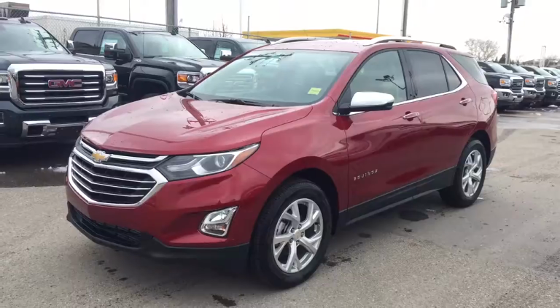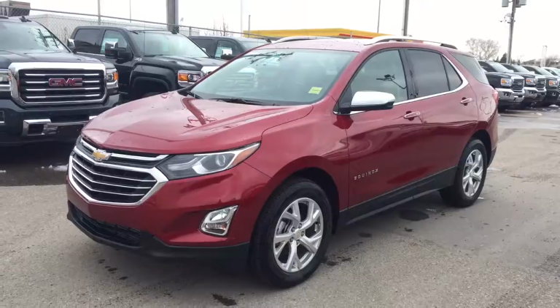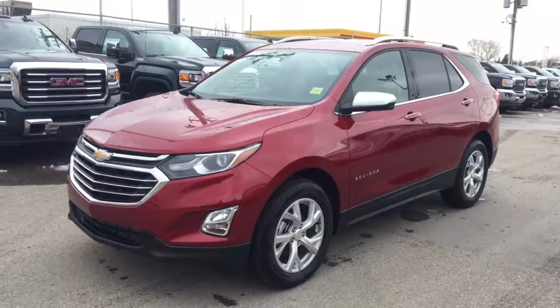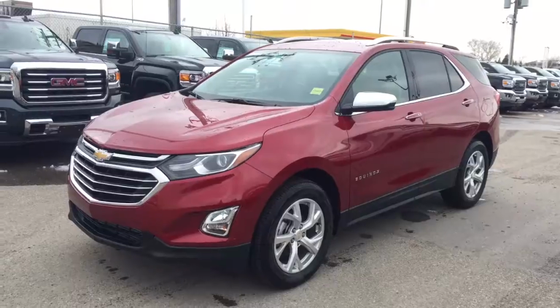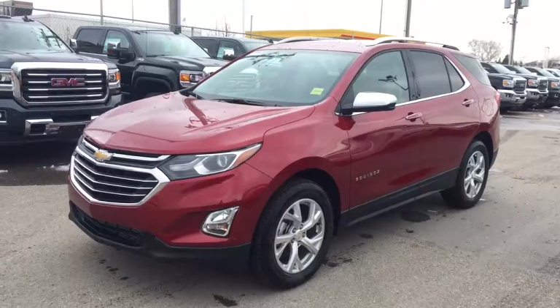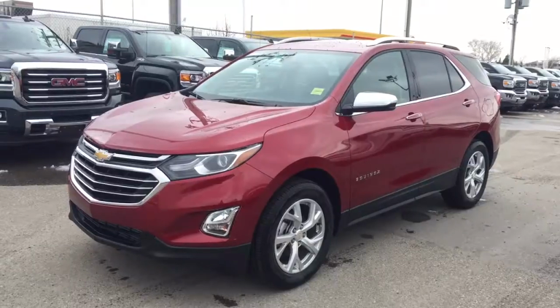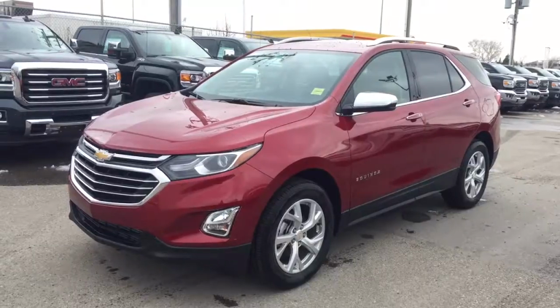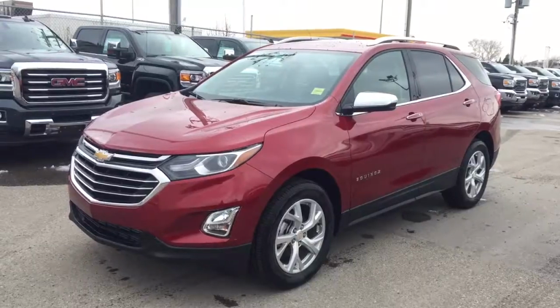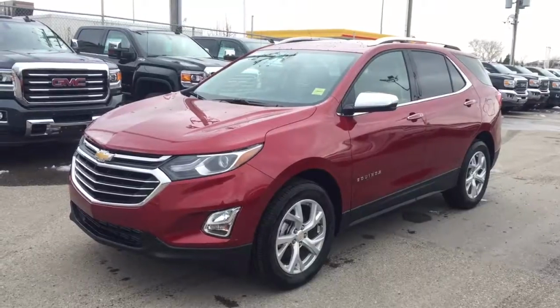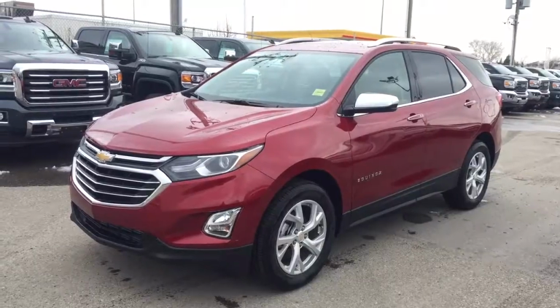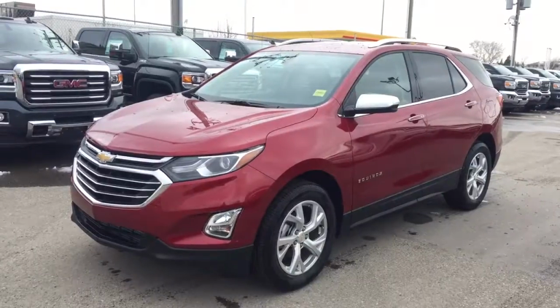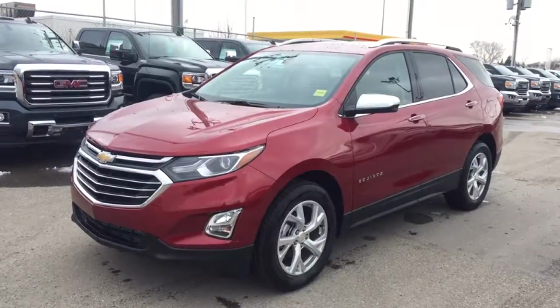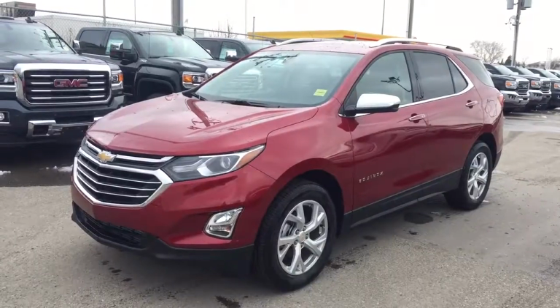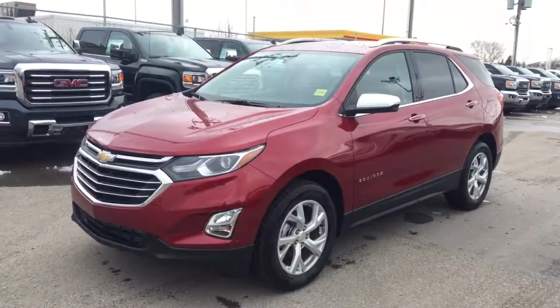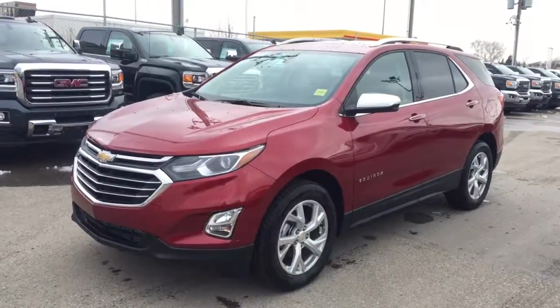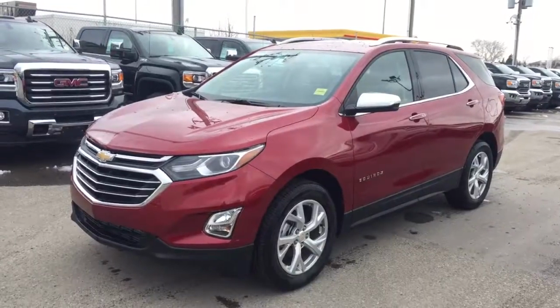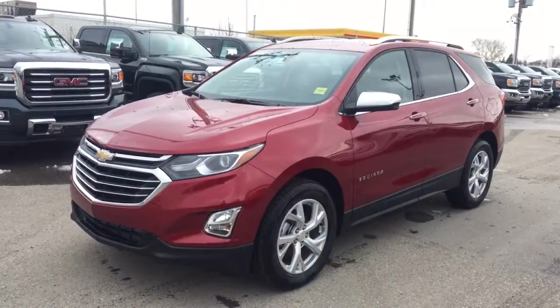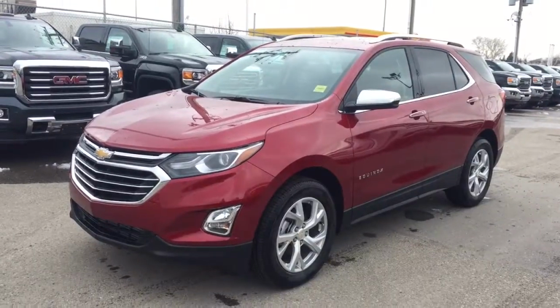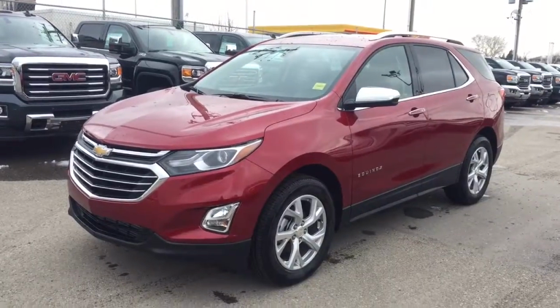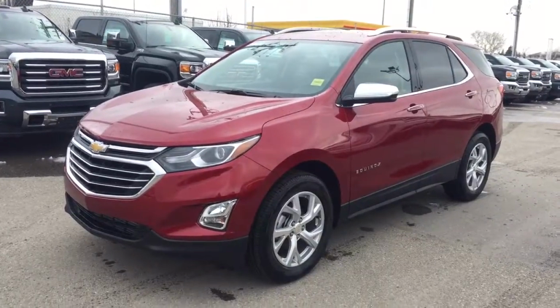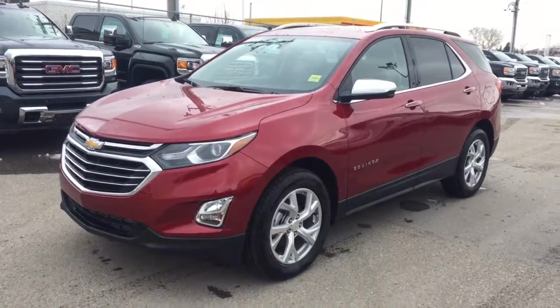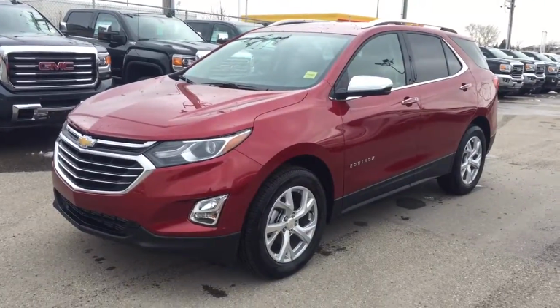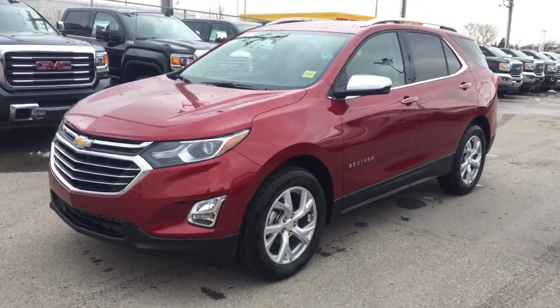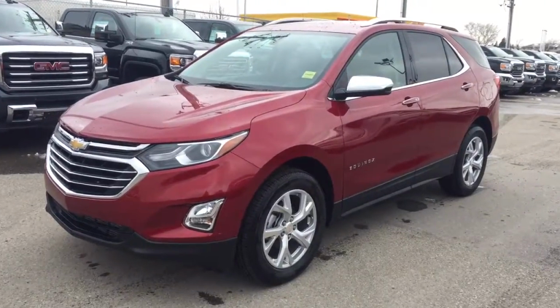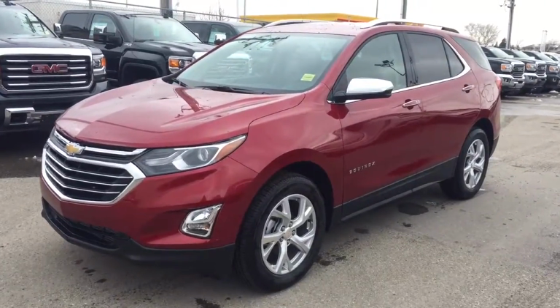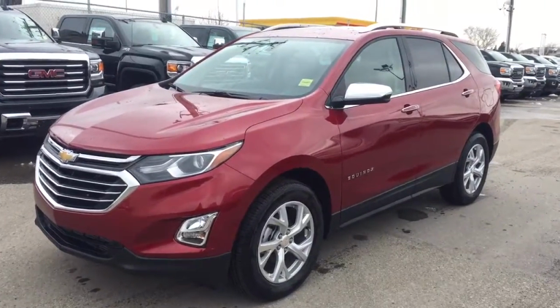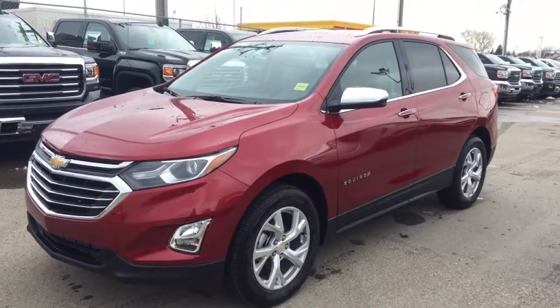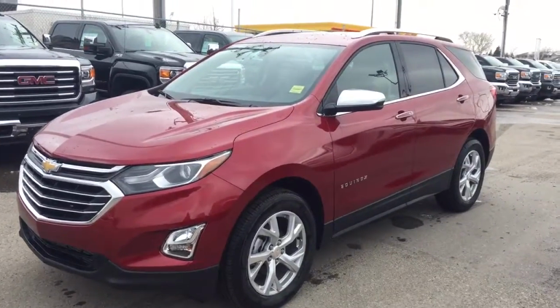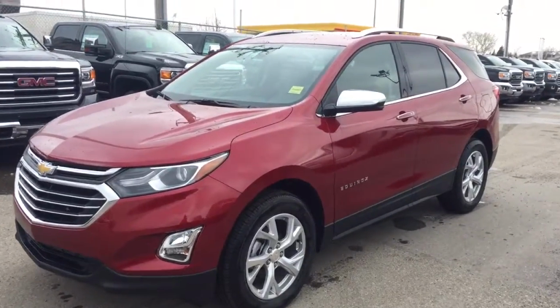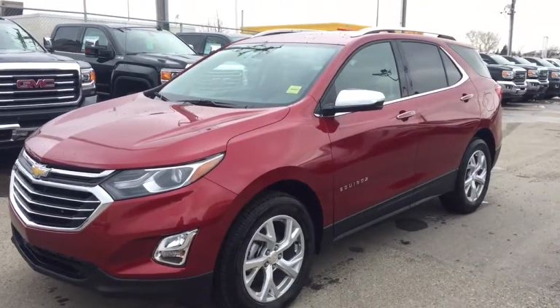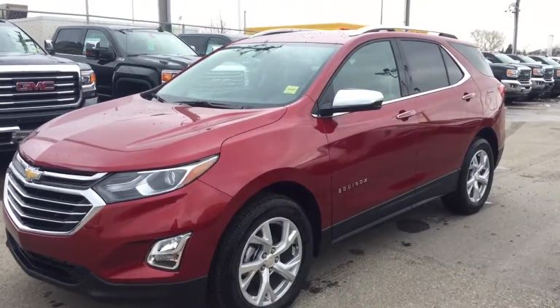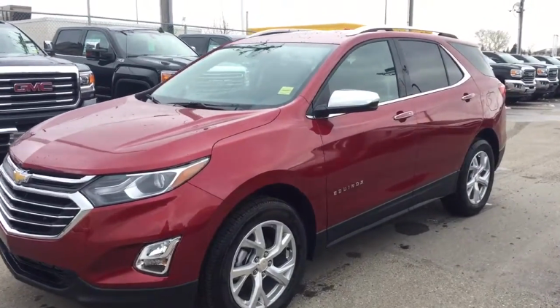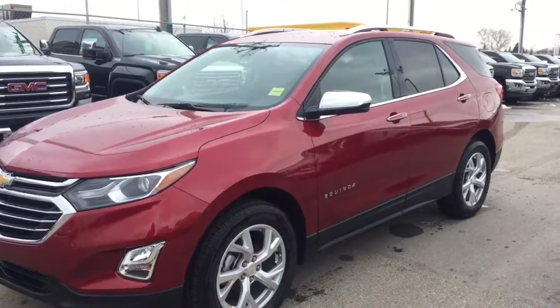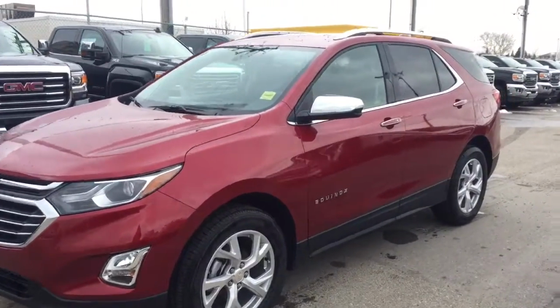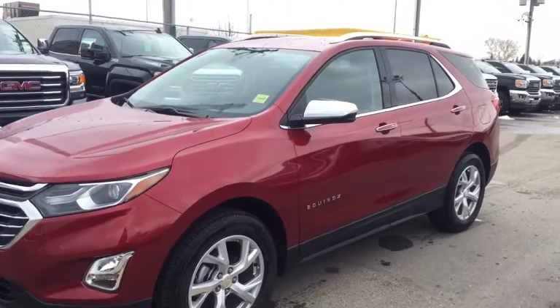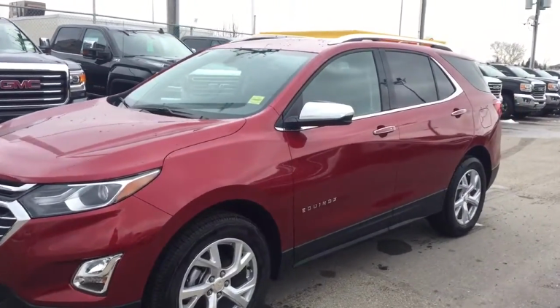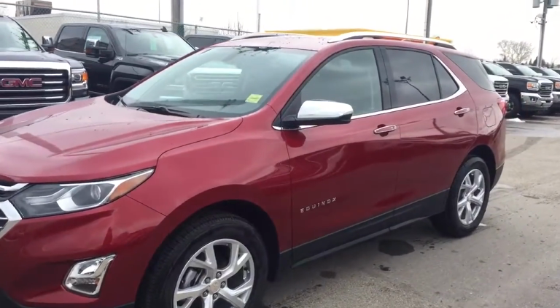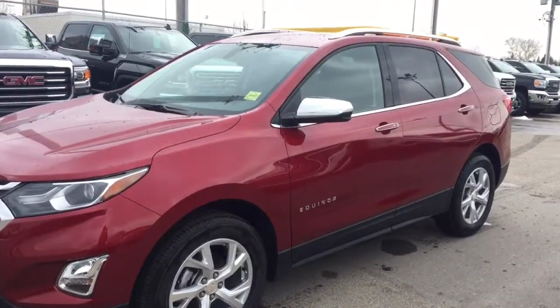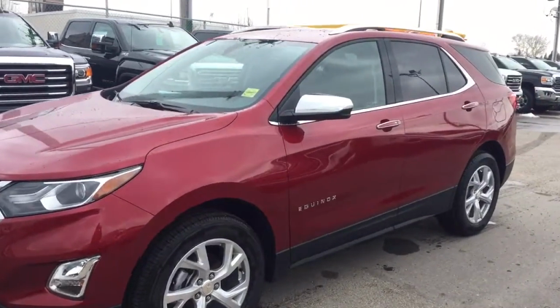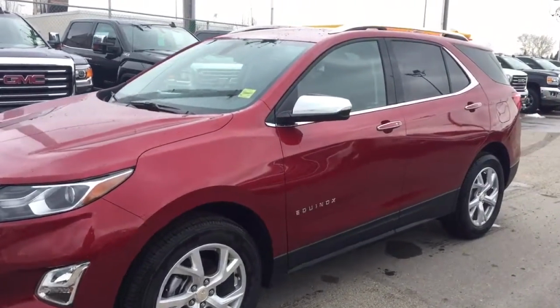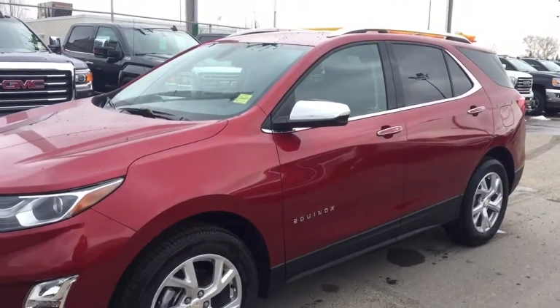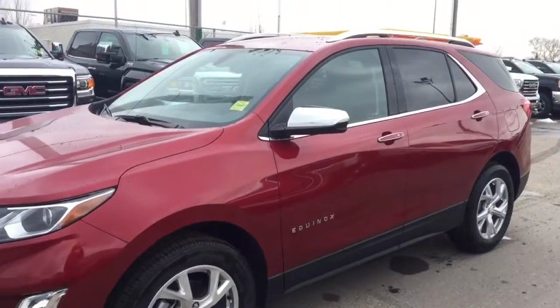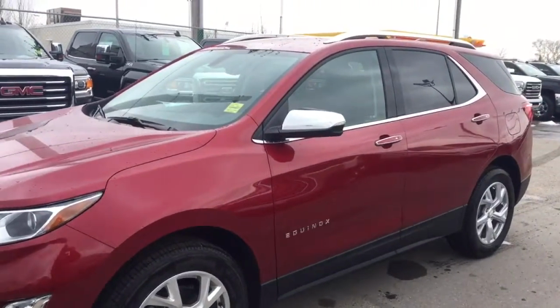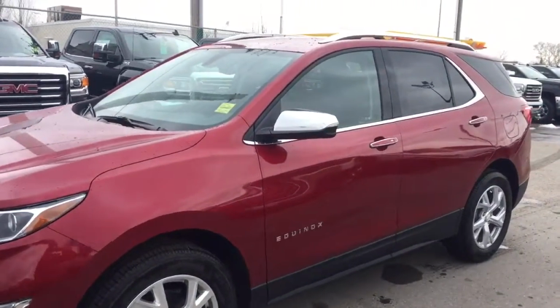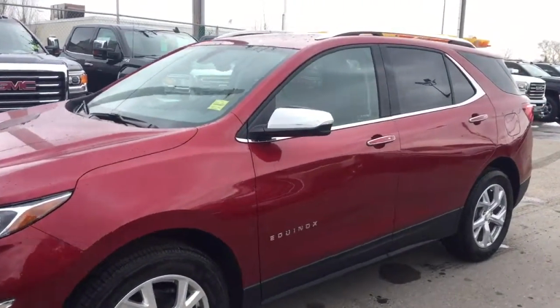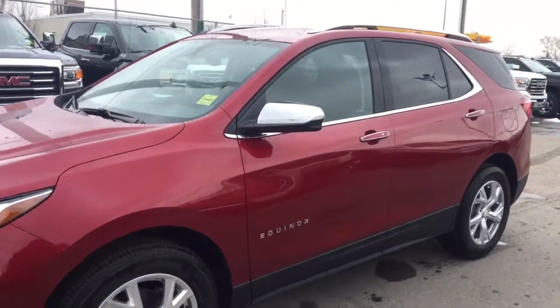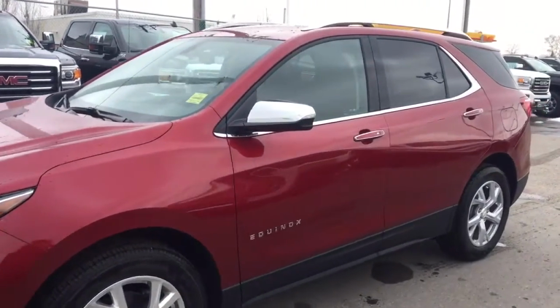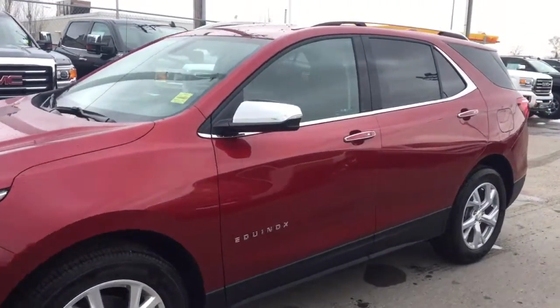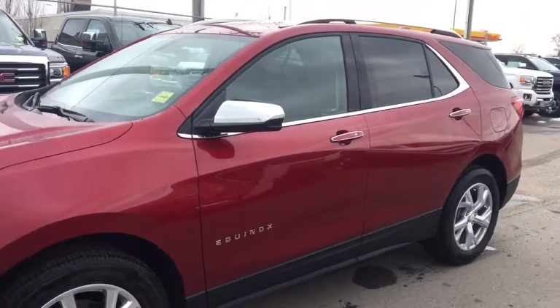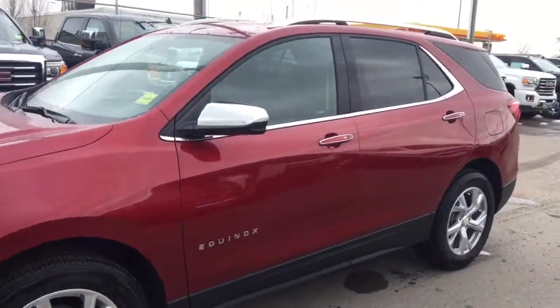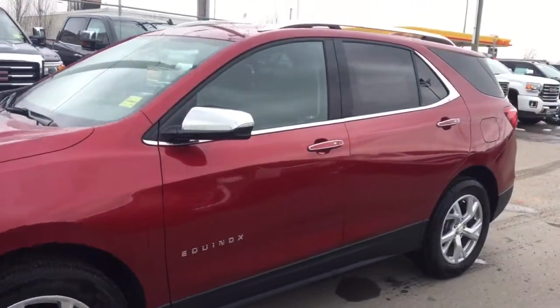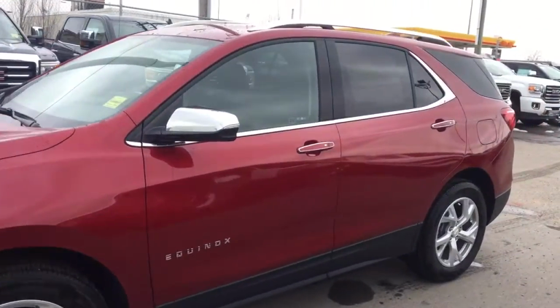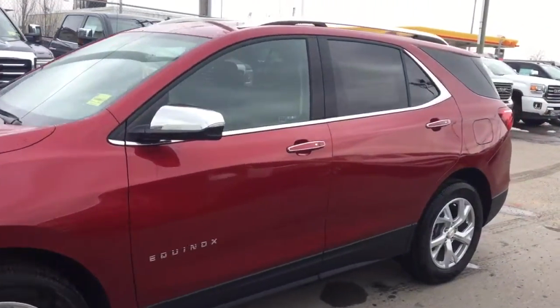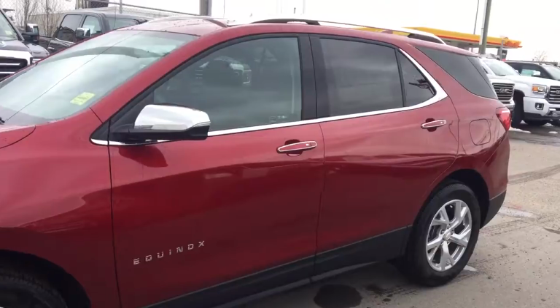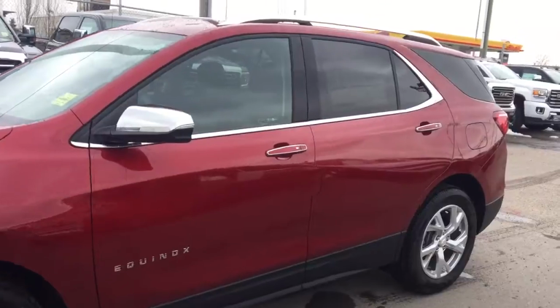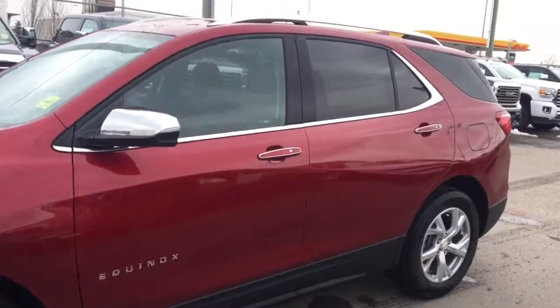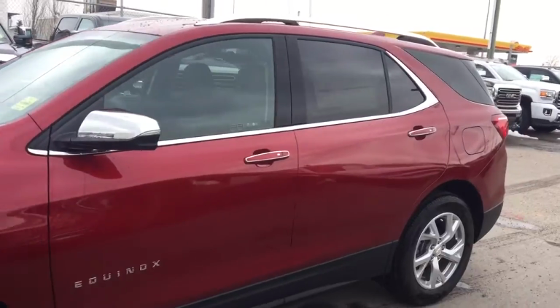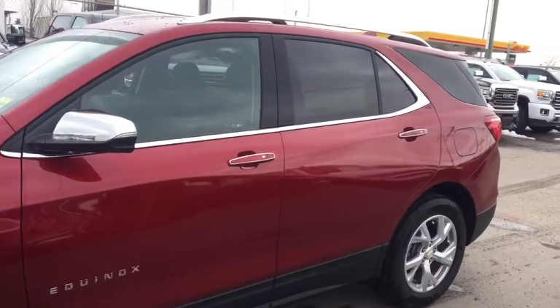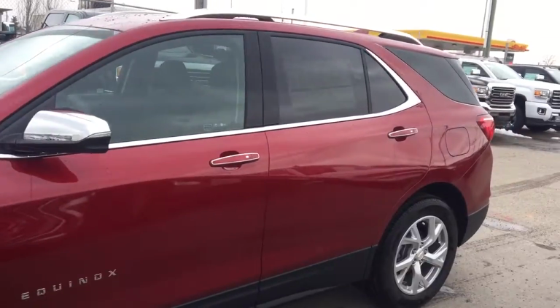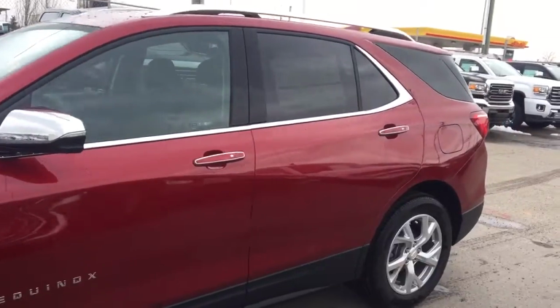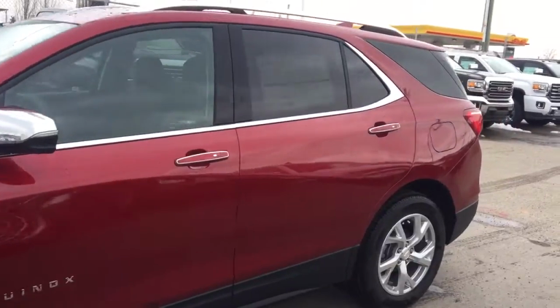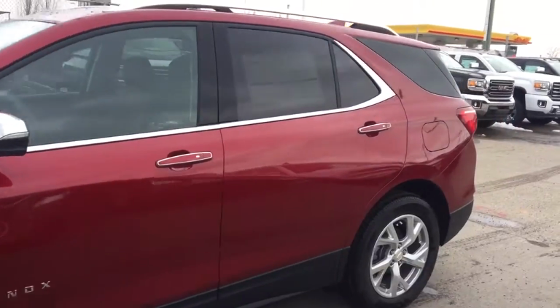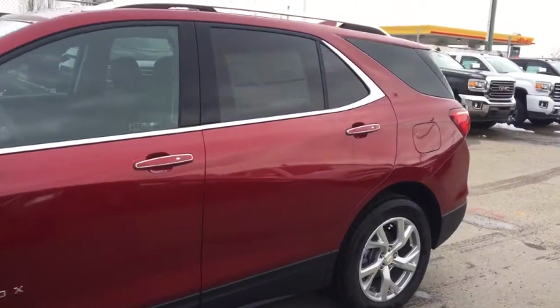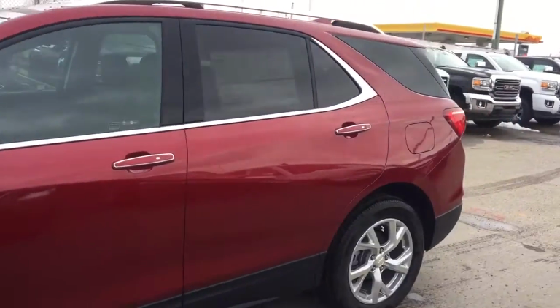Welcome to Davis Chevrolet. This is a 2018 Chevrolet Equinox in the color red.